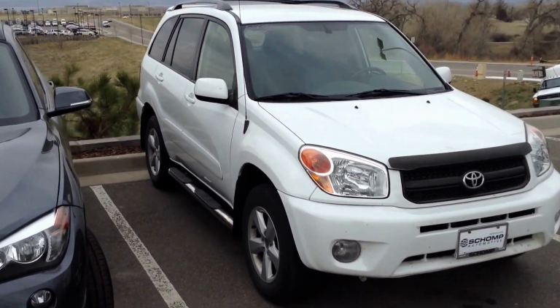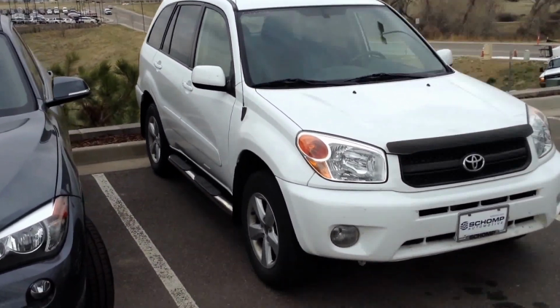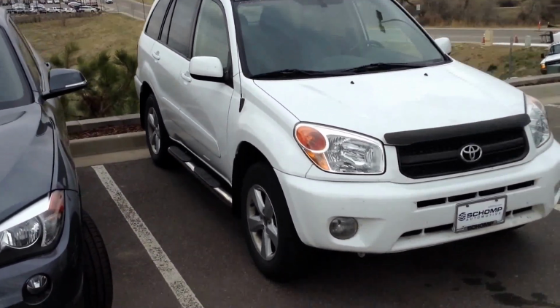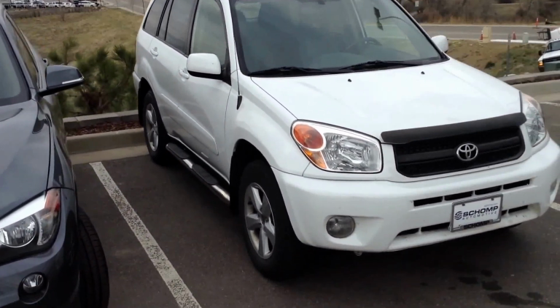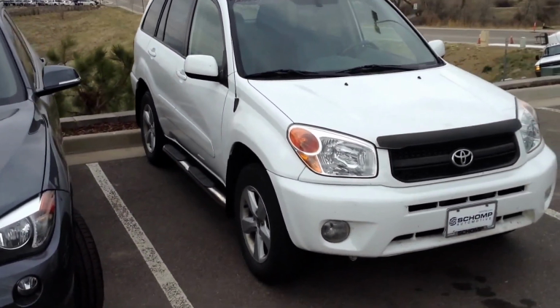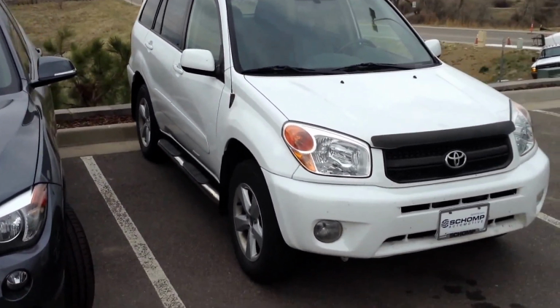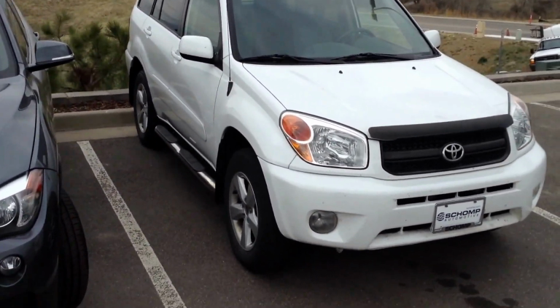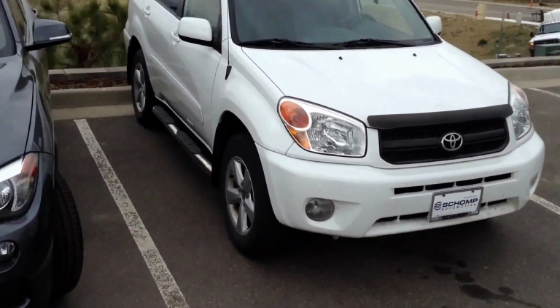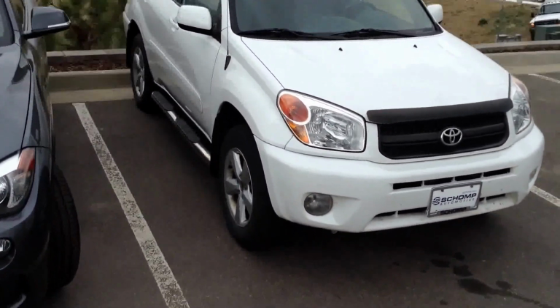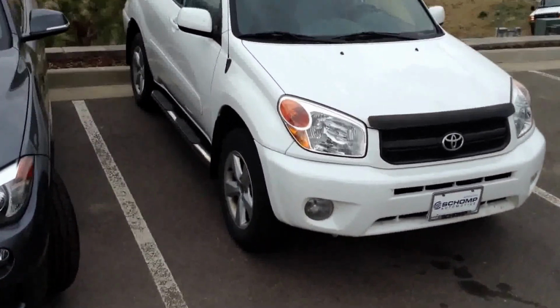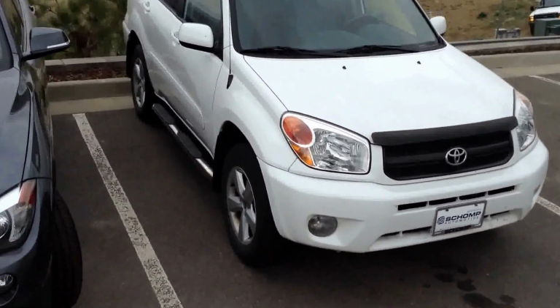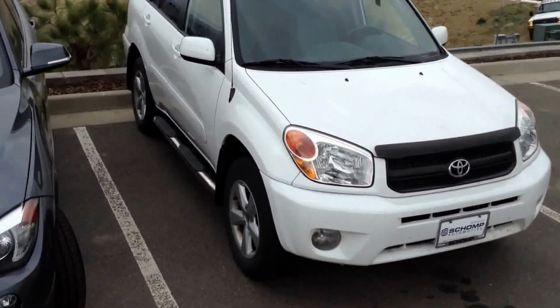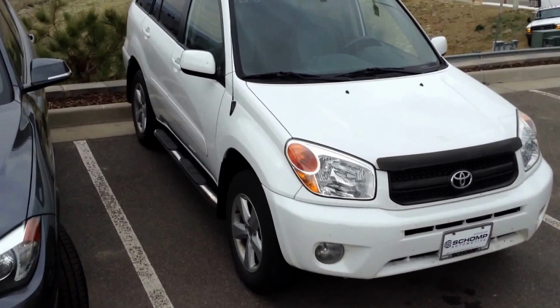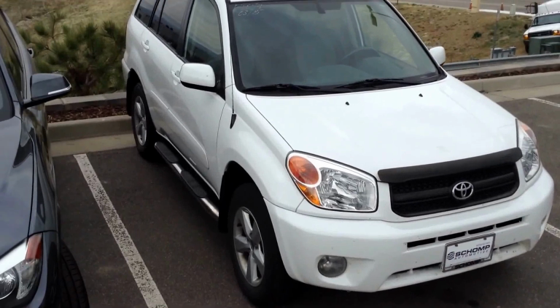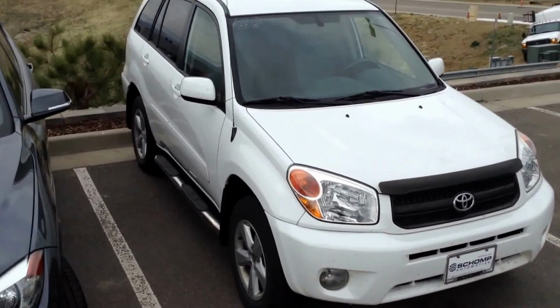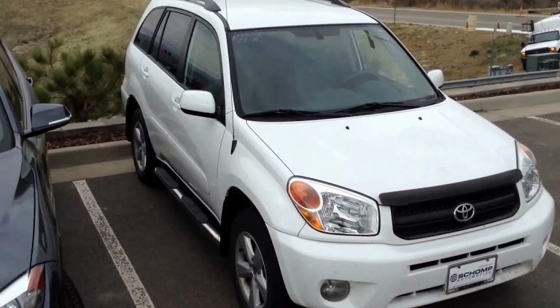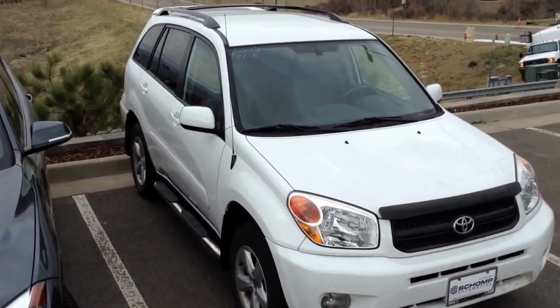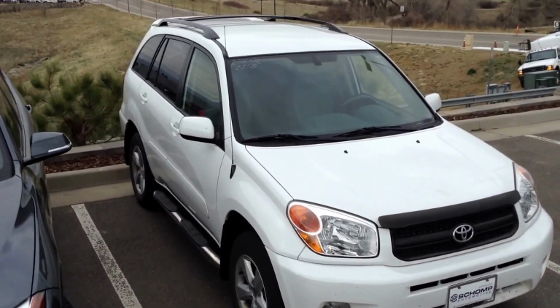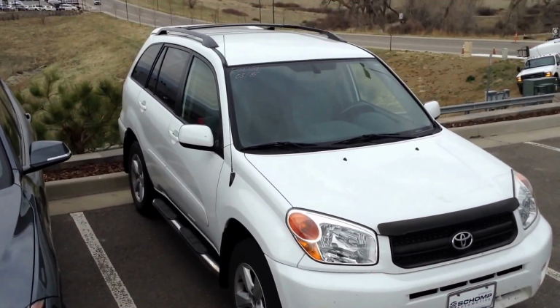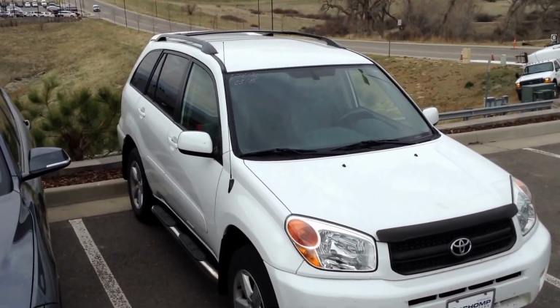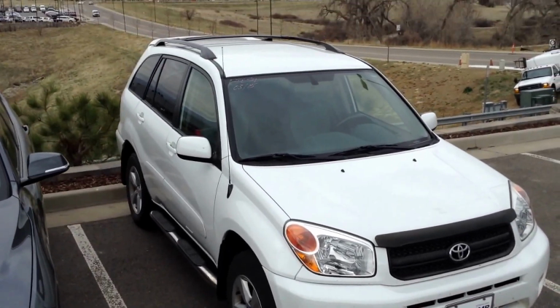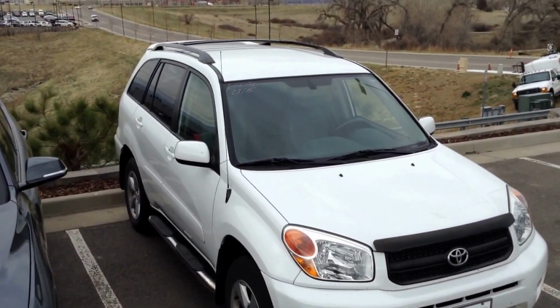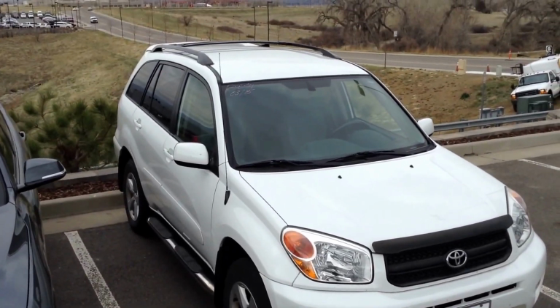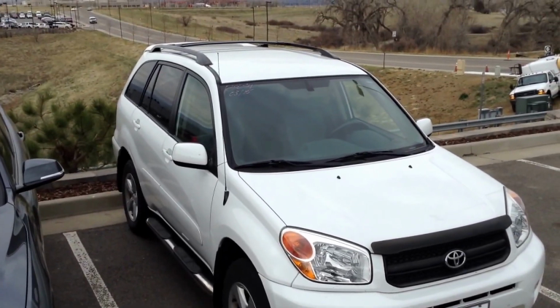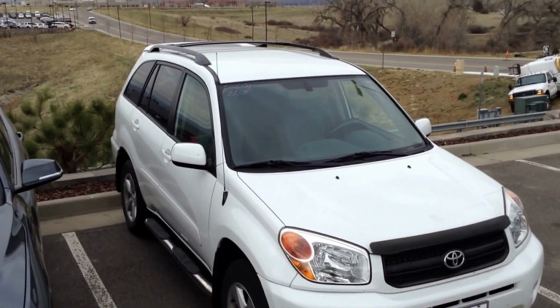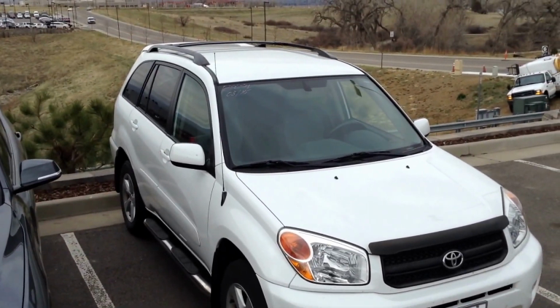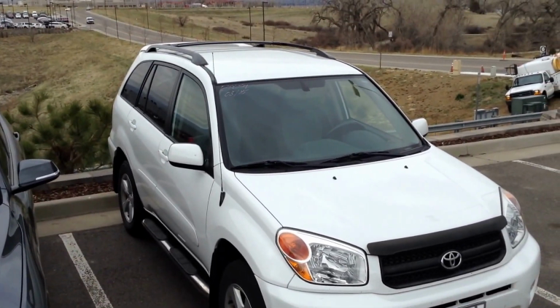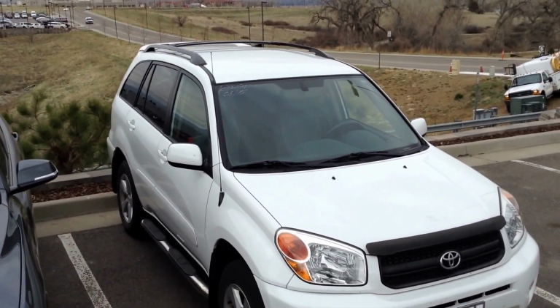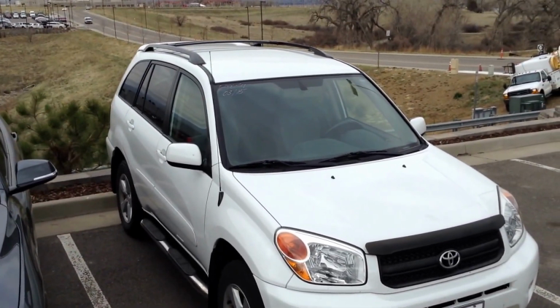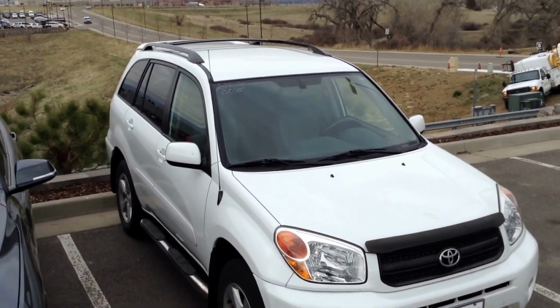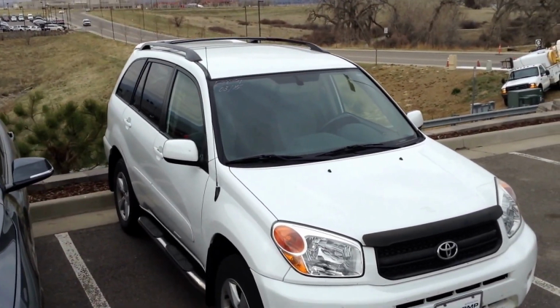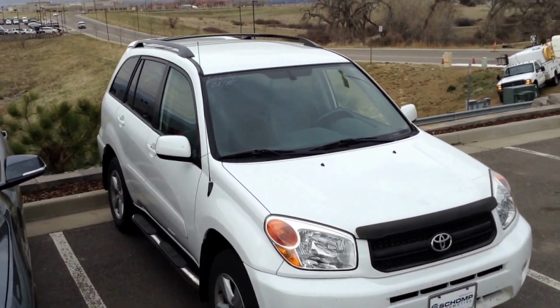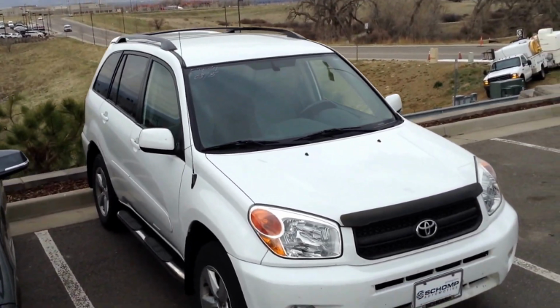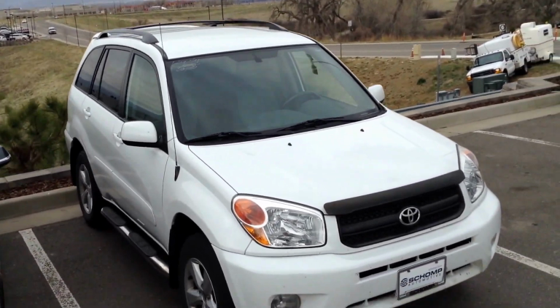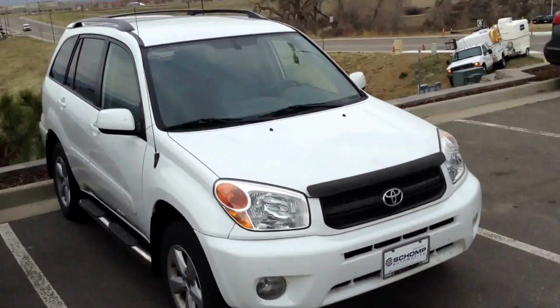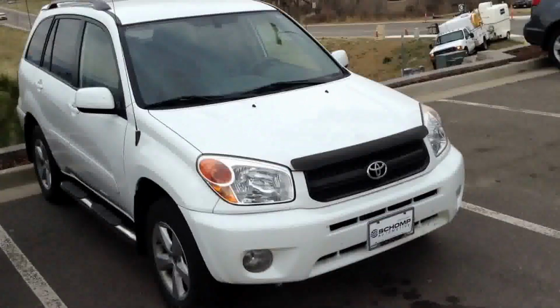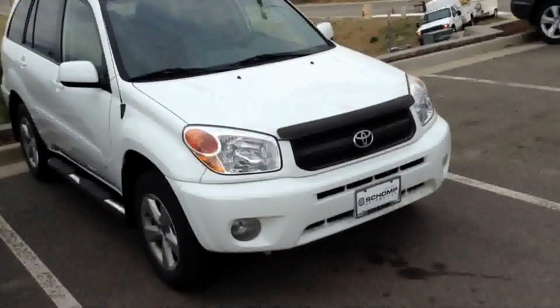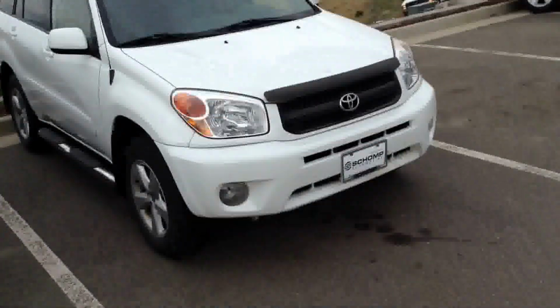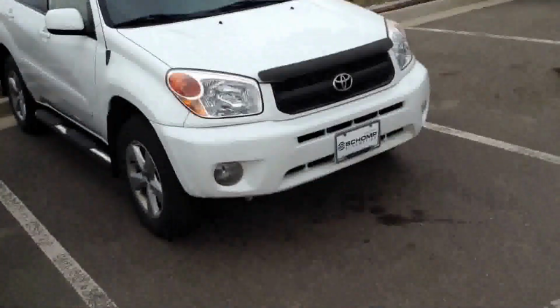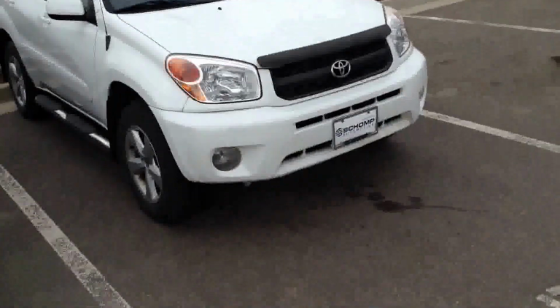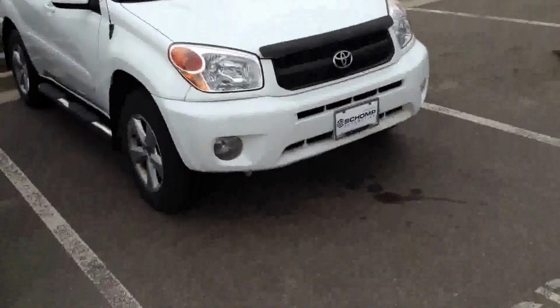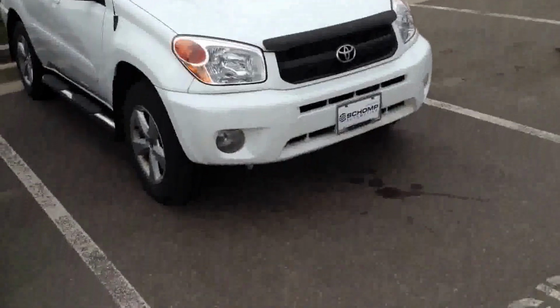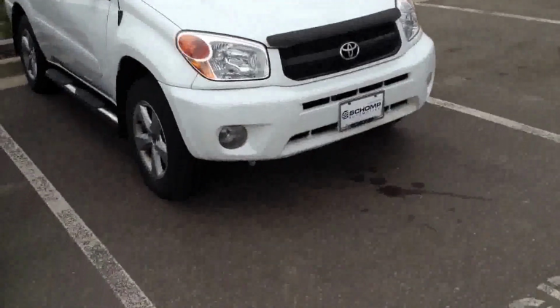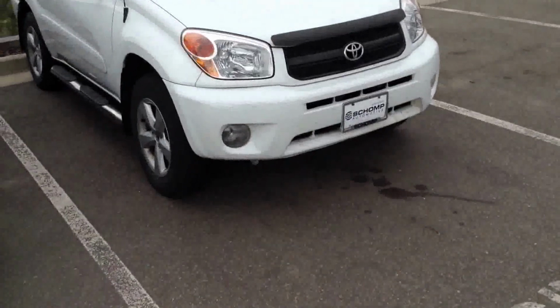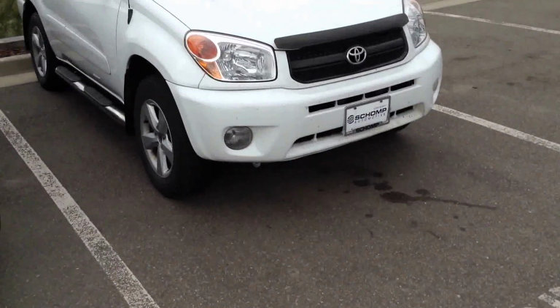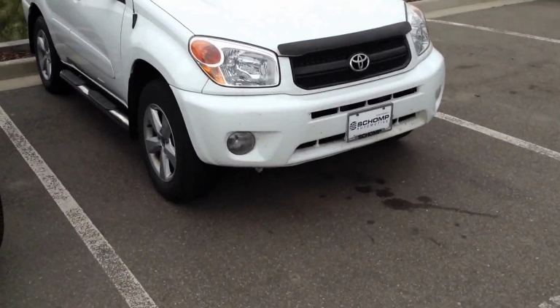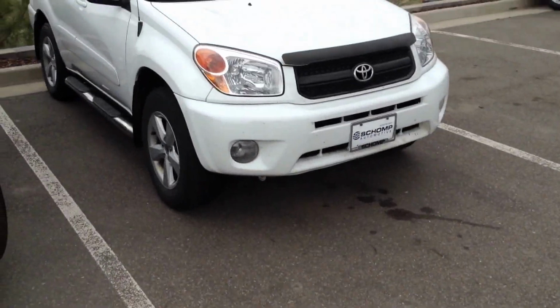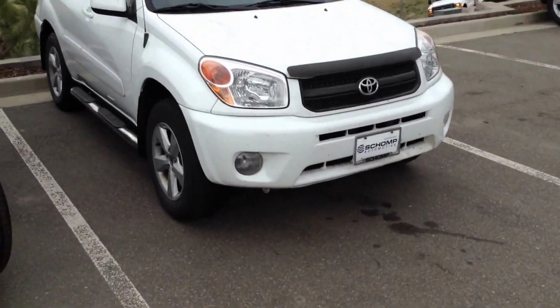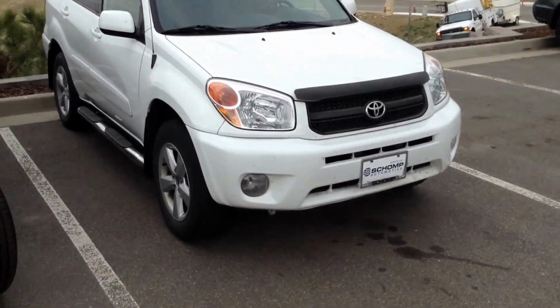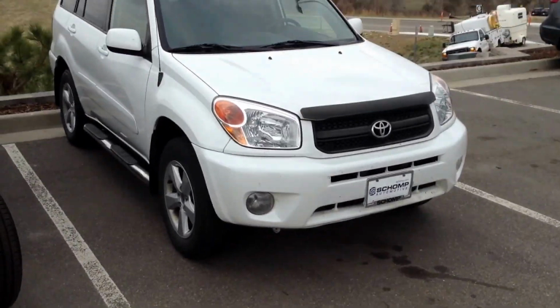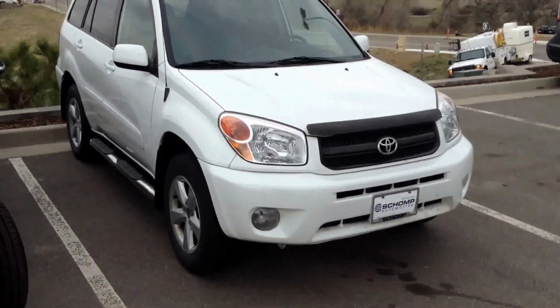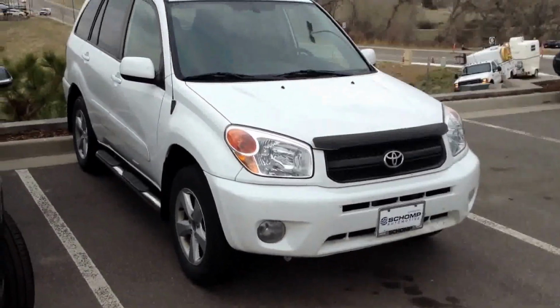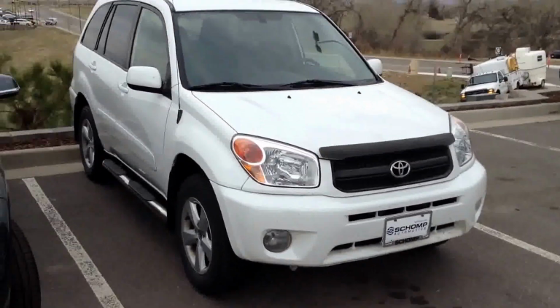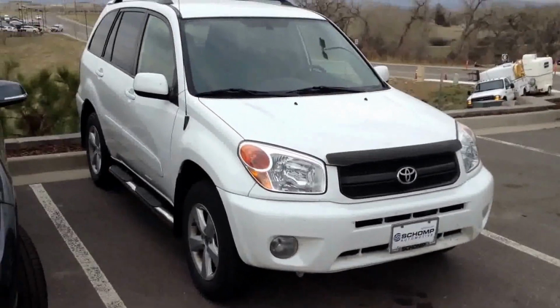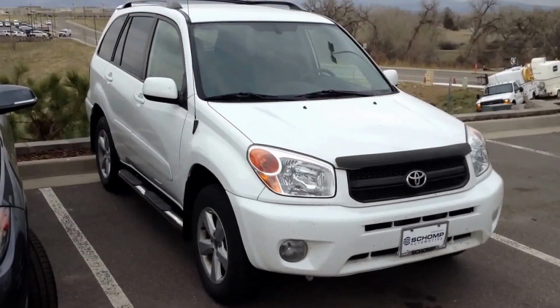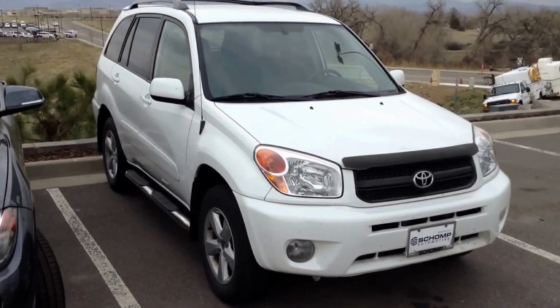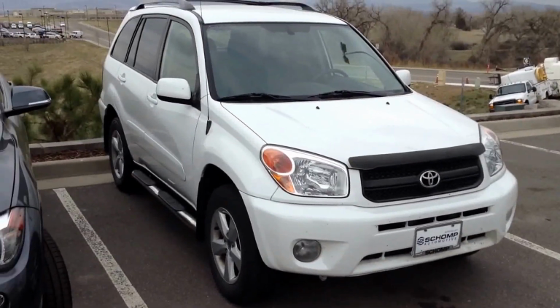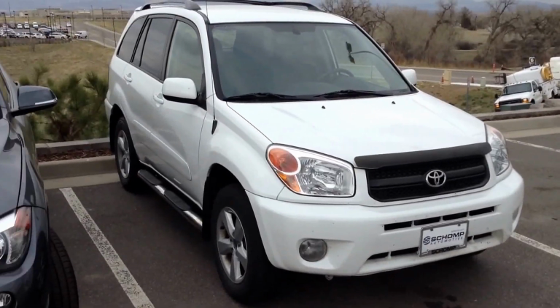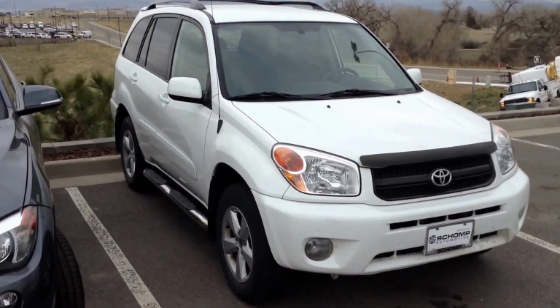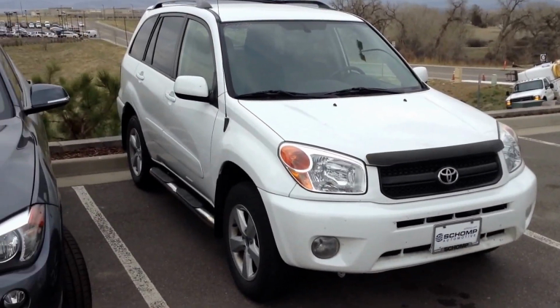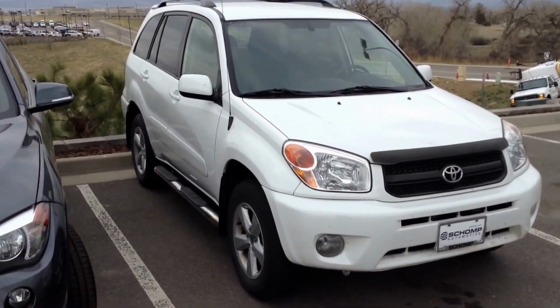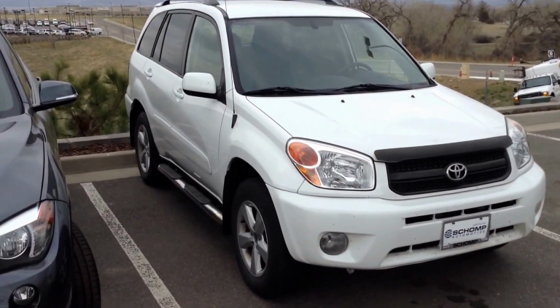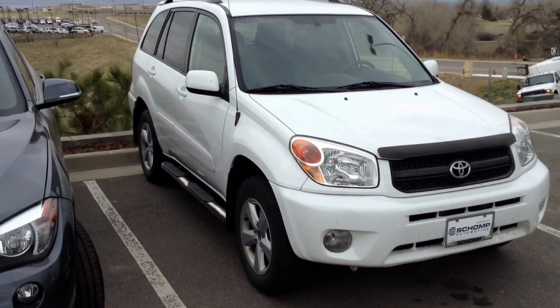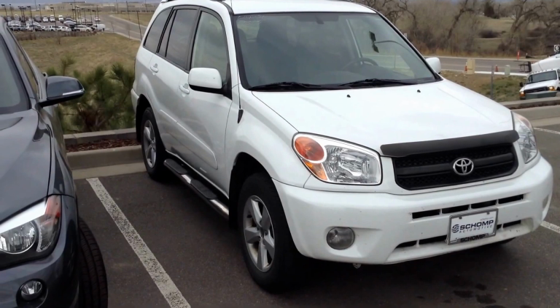There is no sunroof, unfortunately. But that's something I might be able to help out with if it's something of serious interest.